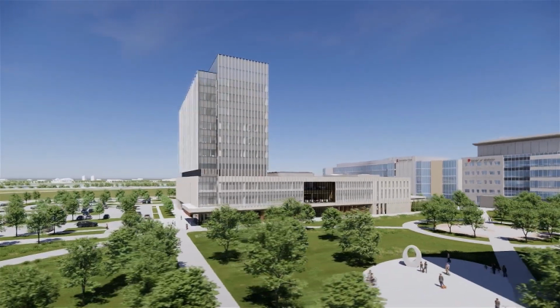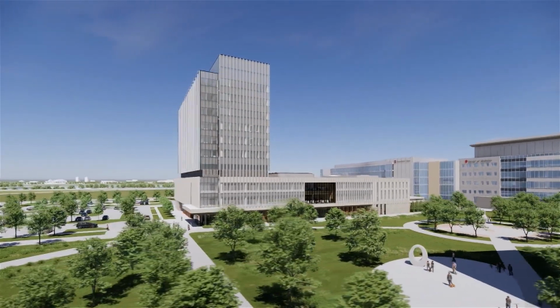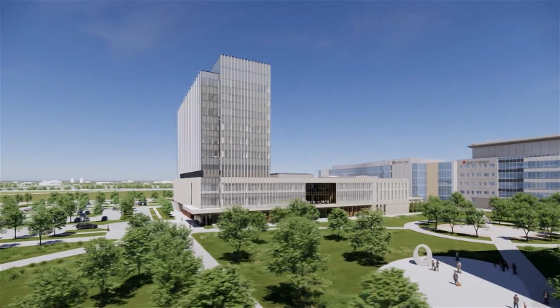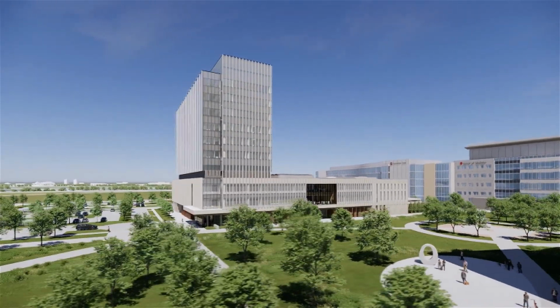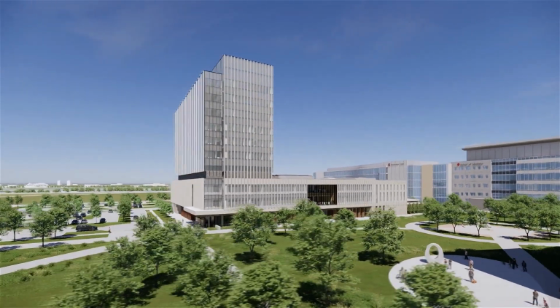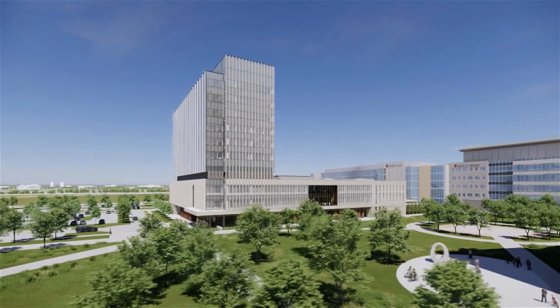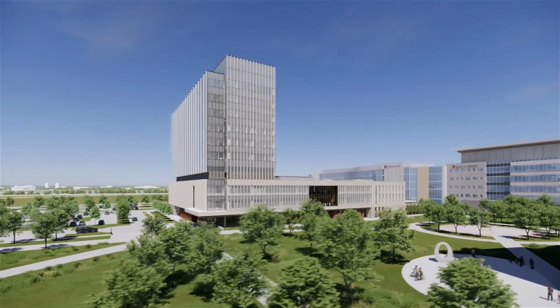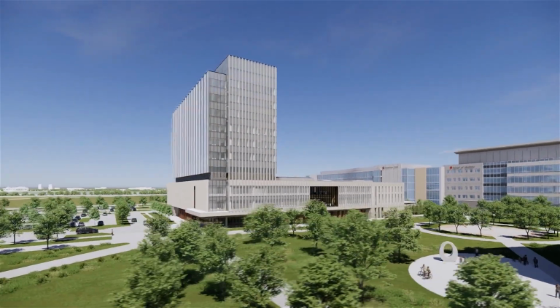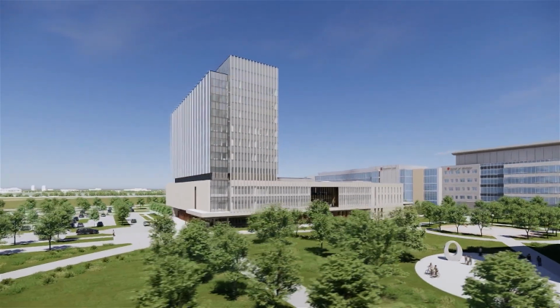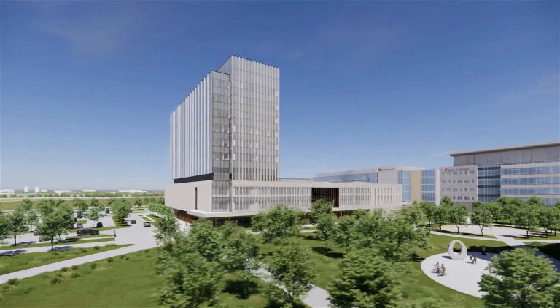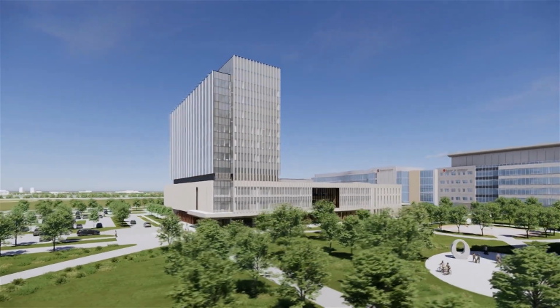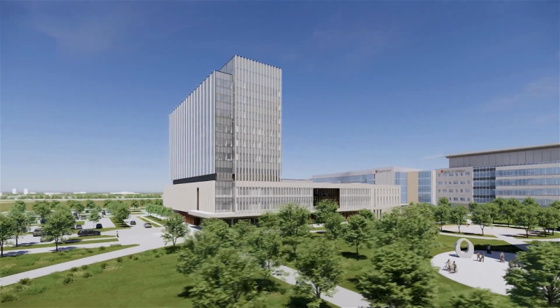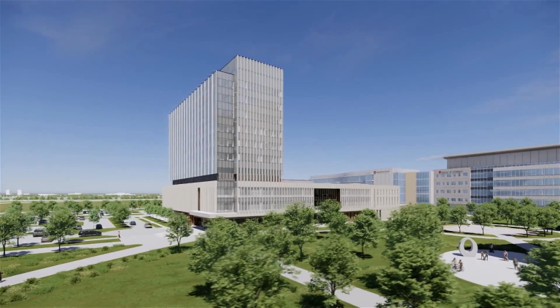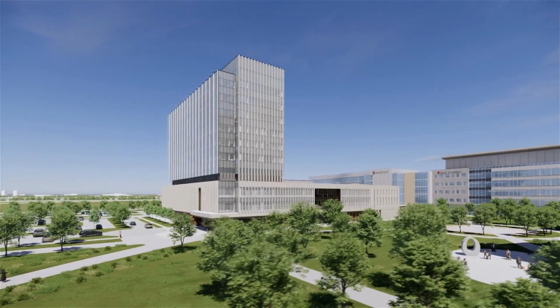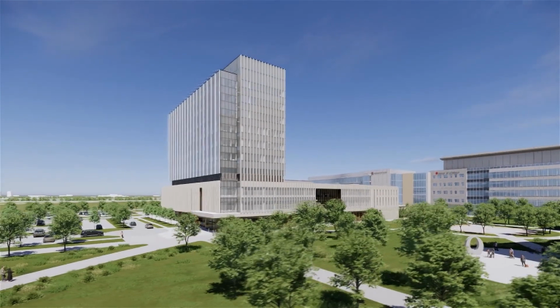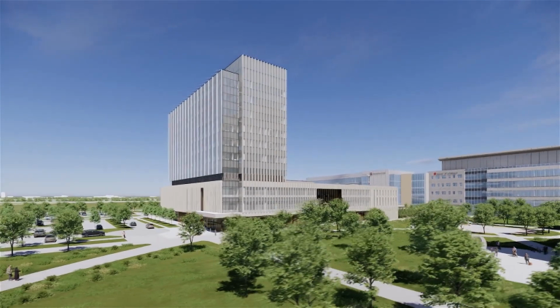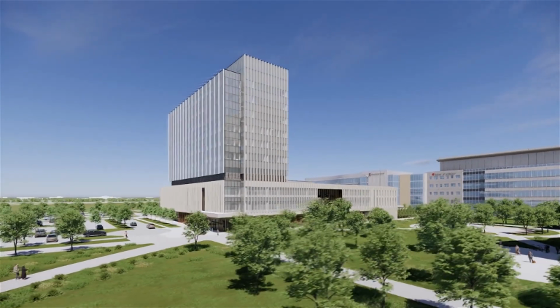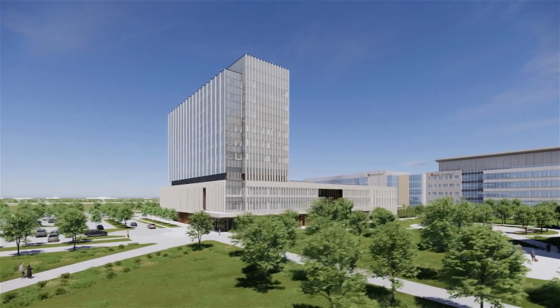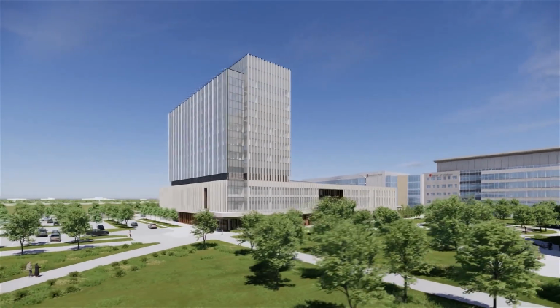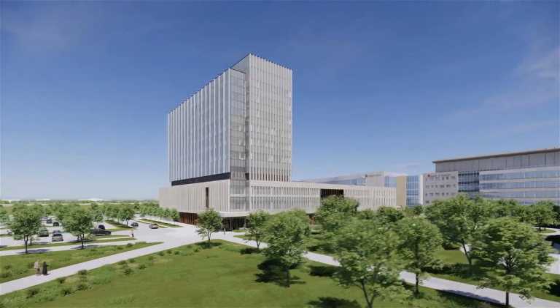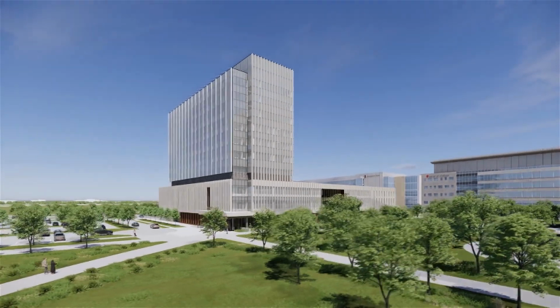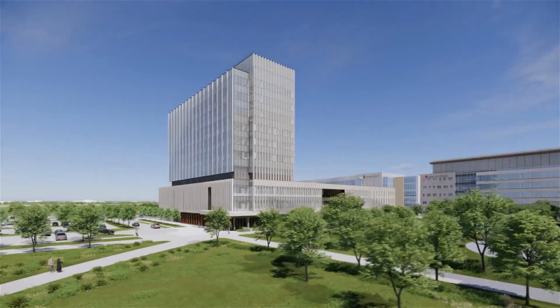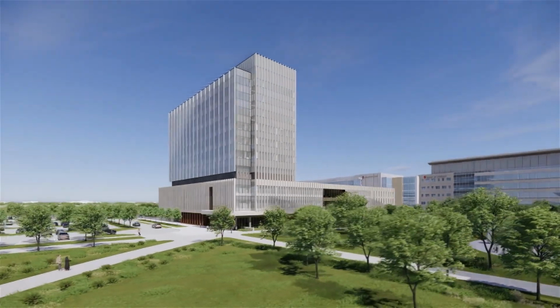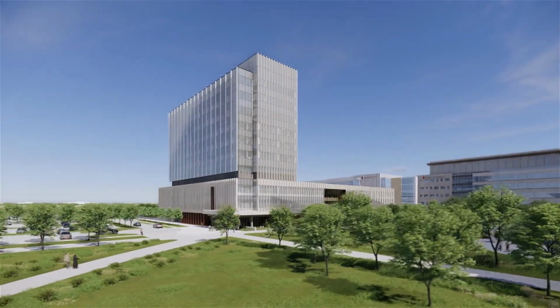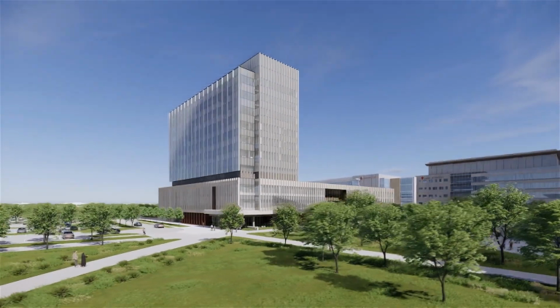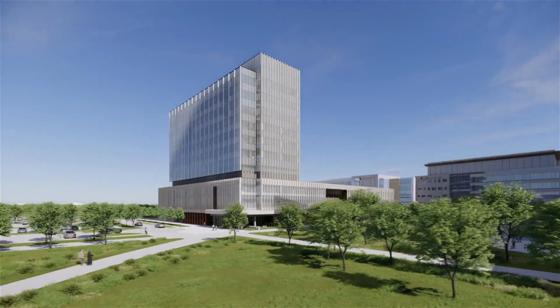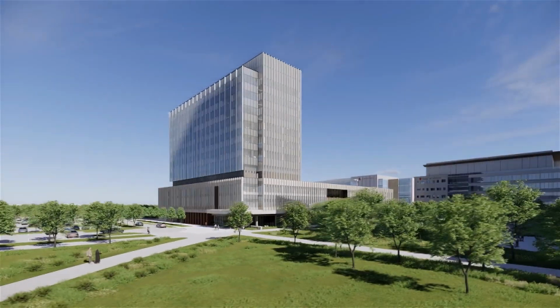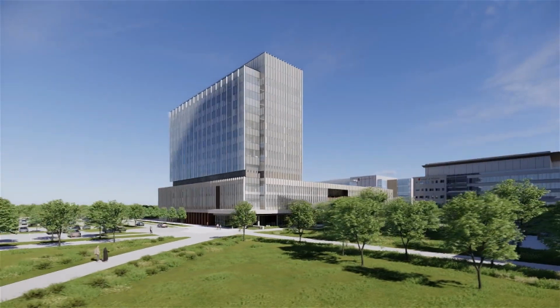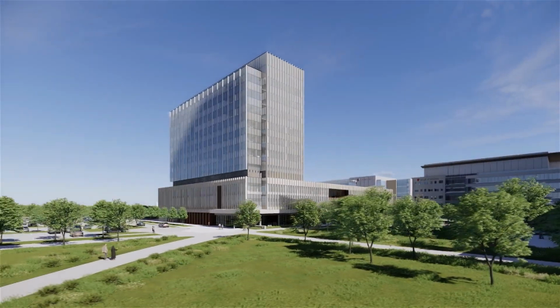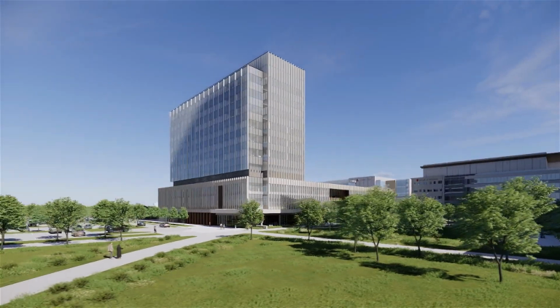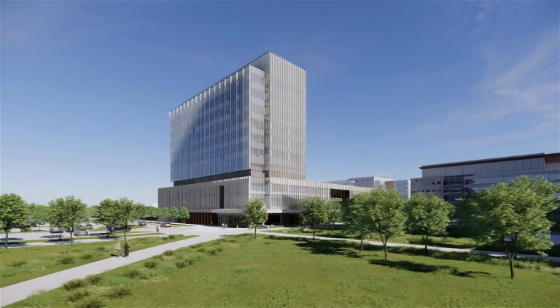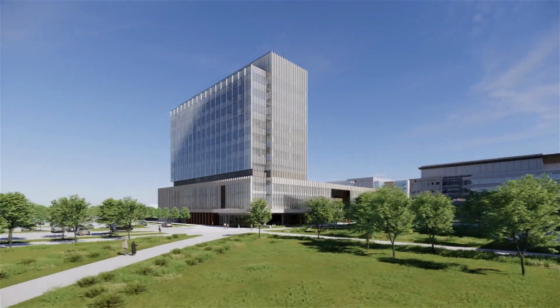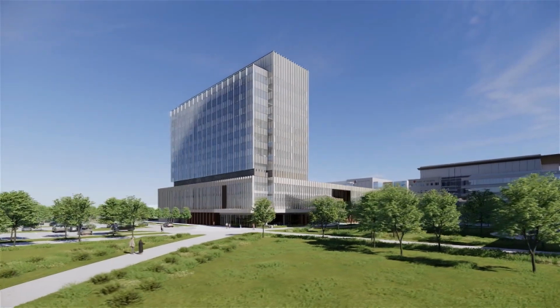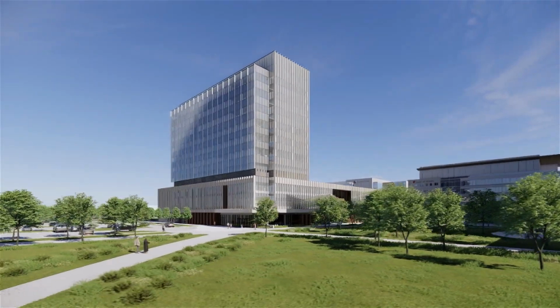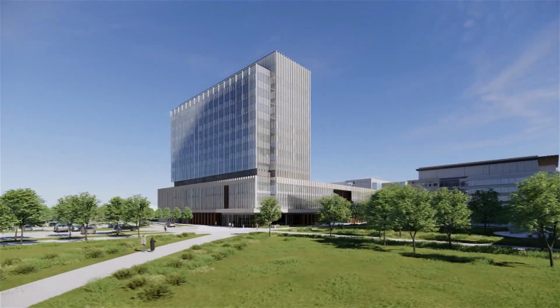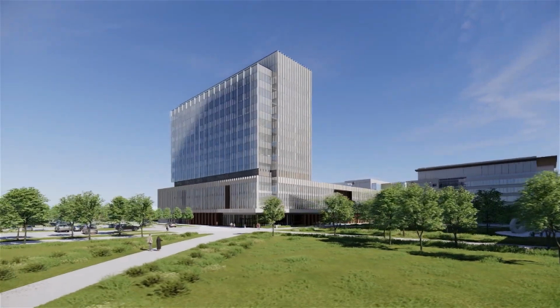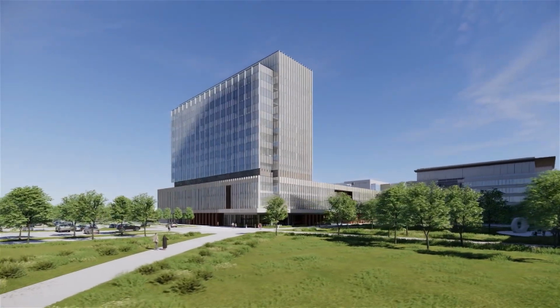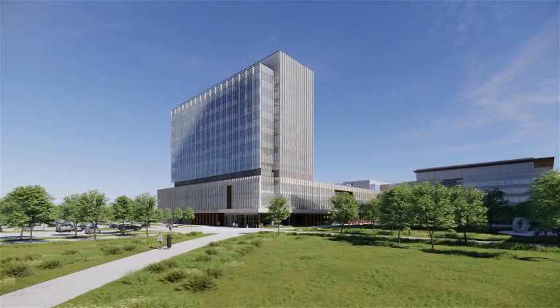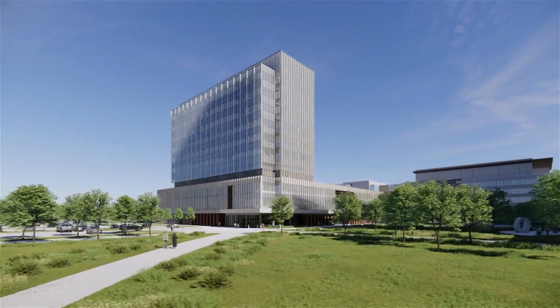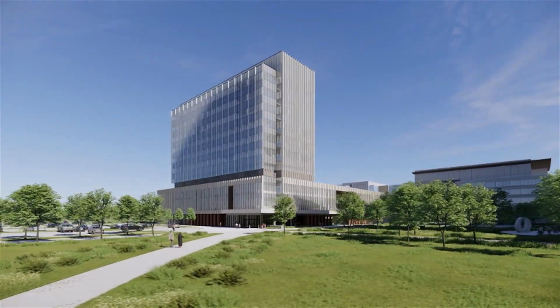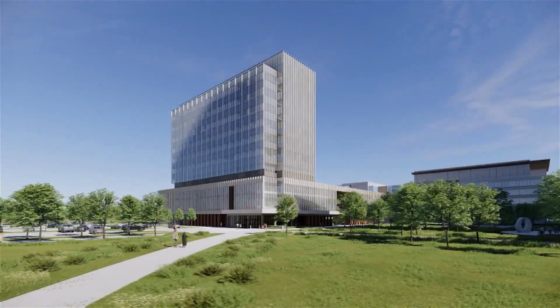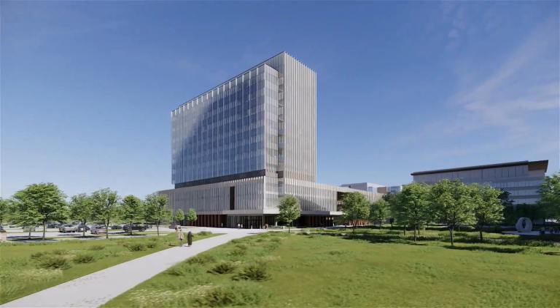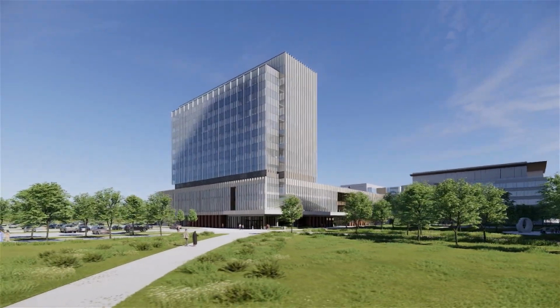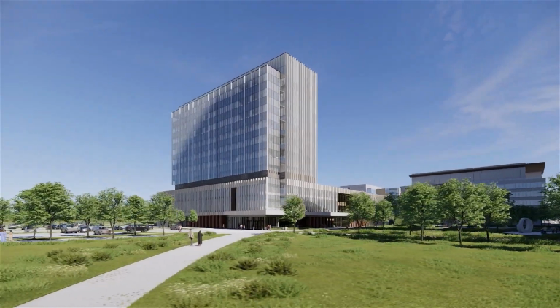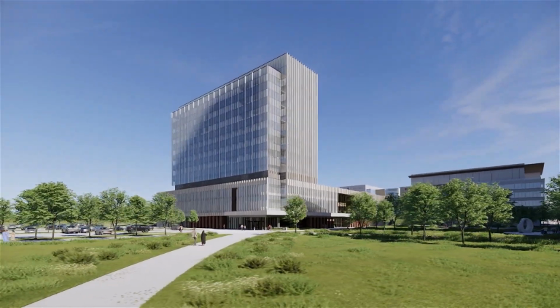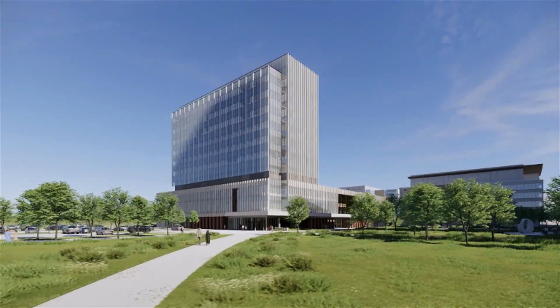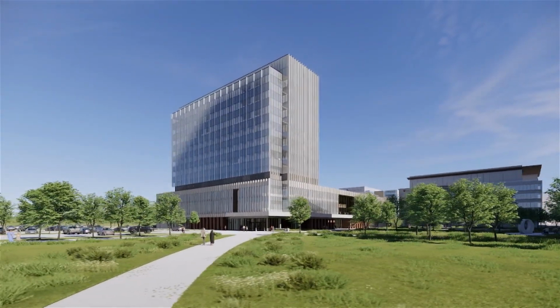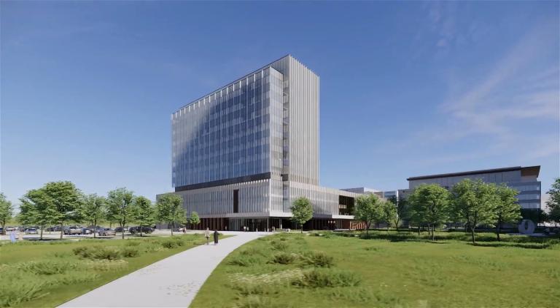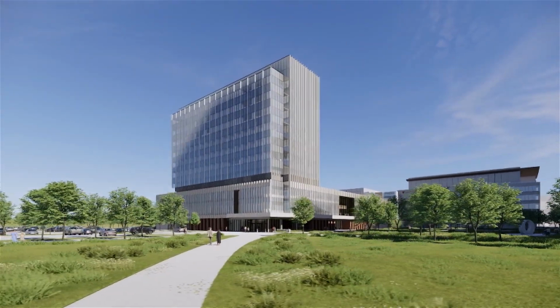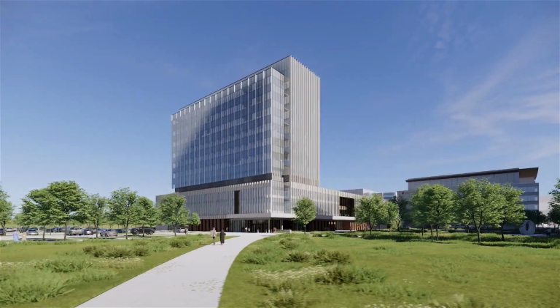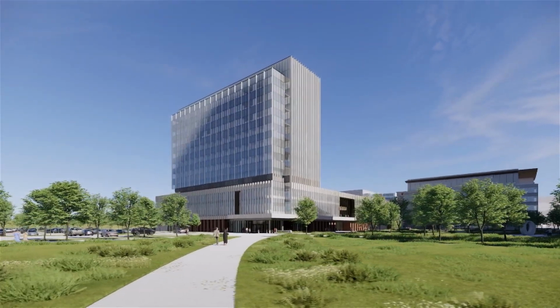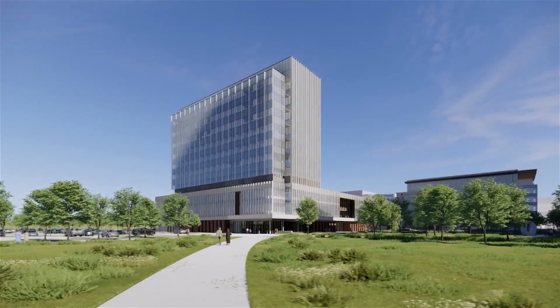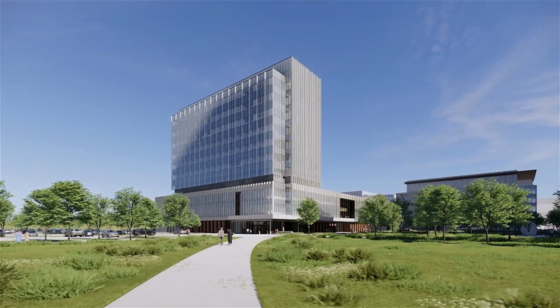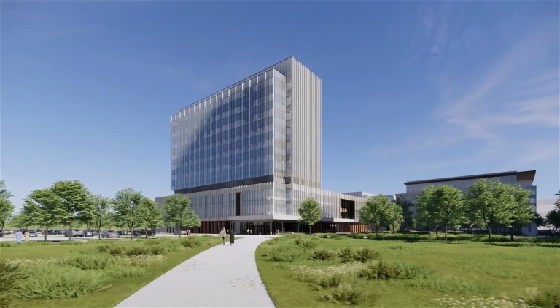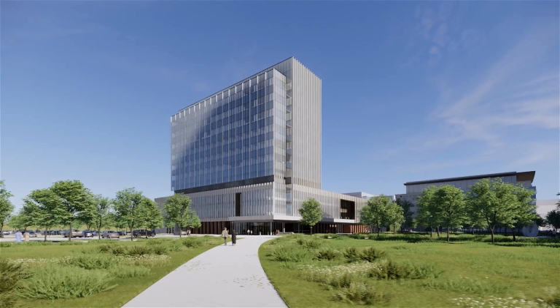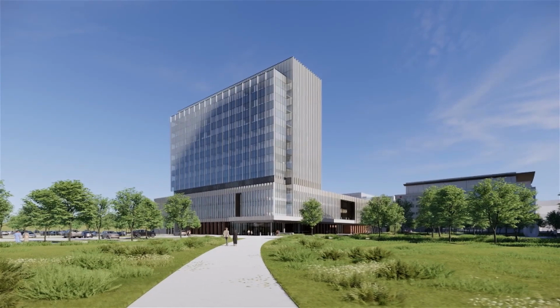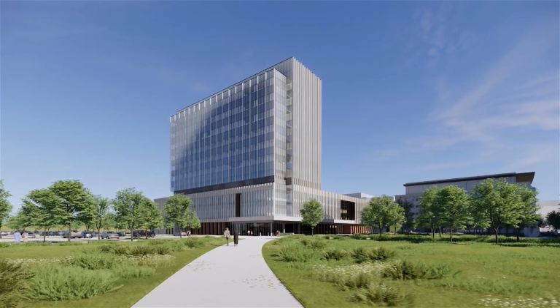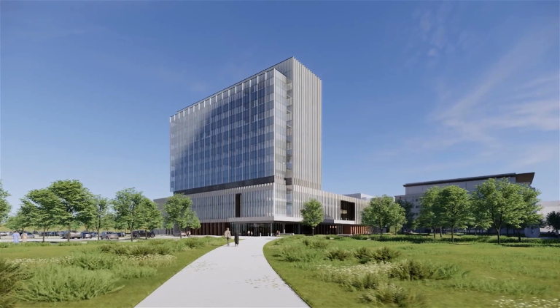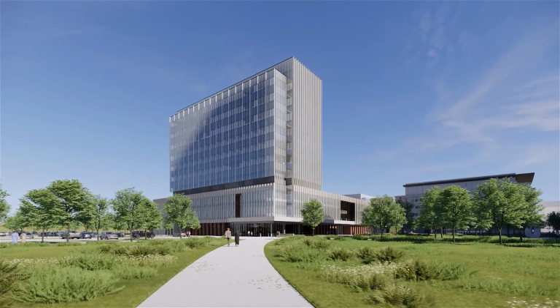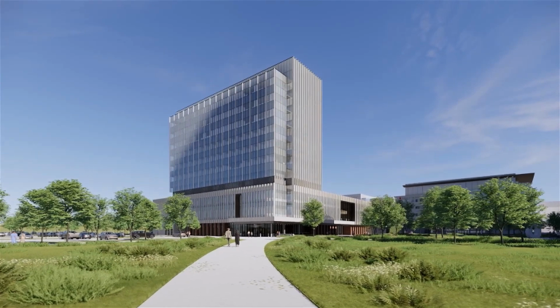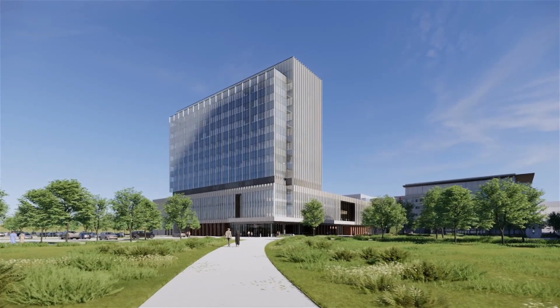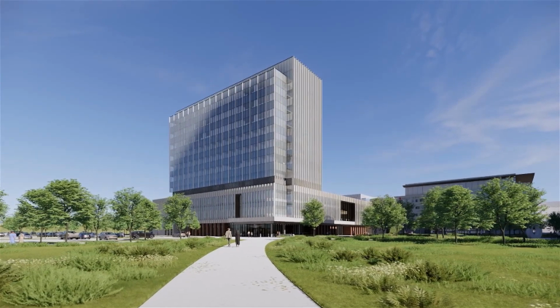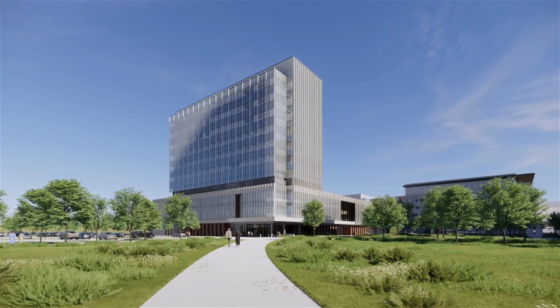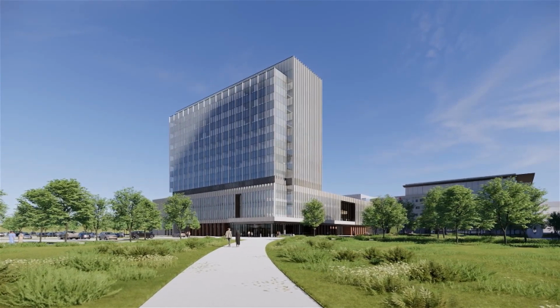Here, students will become doctors, ideas will become cures, and healthcare will be transformed.